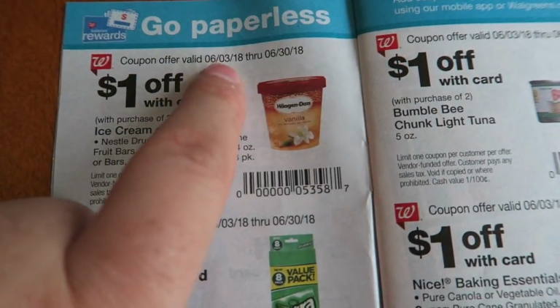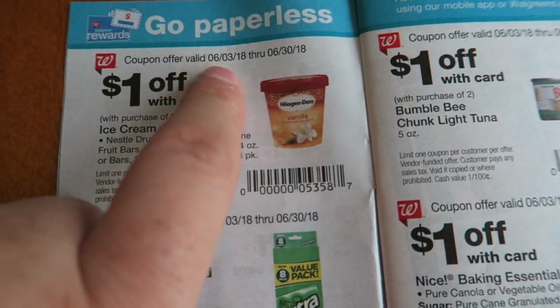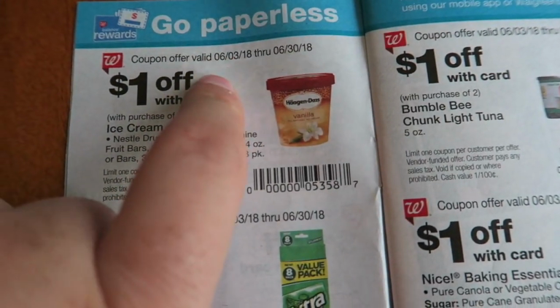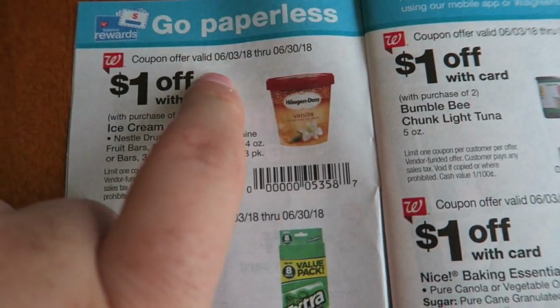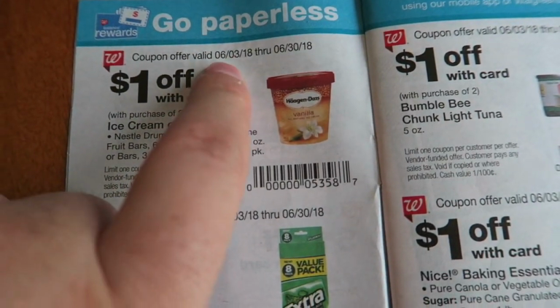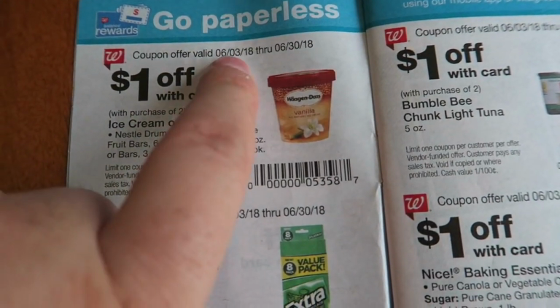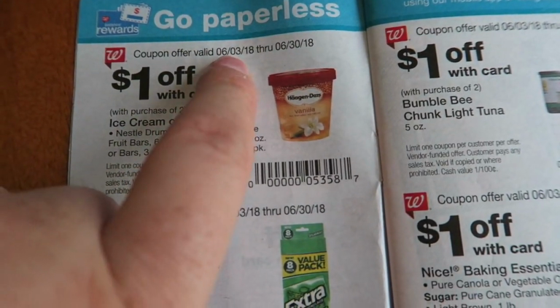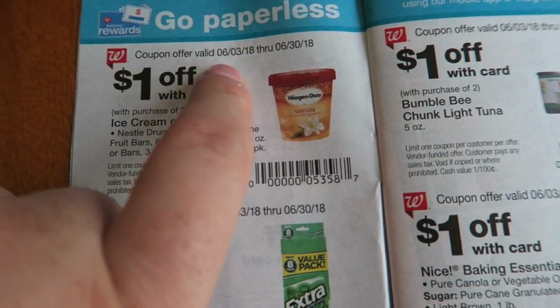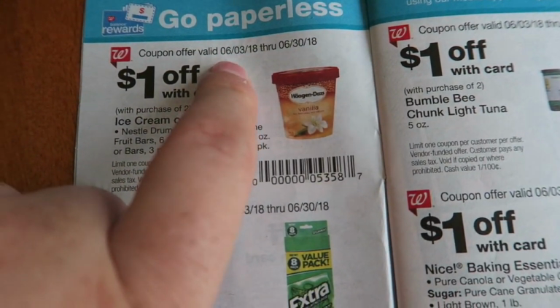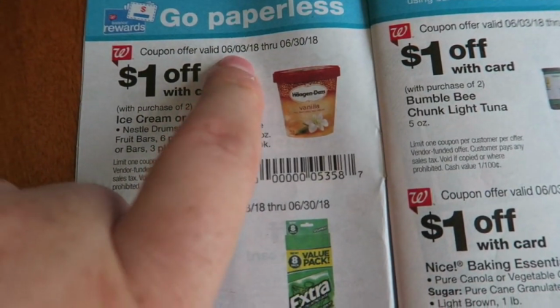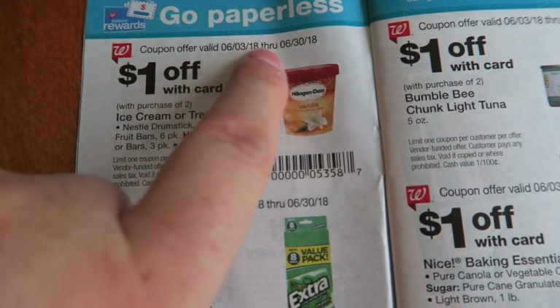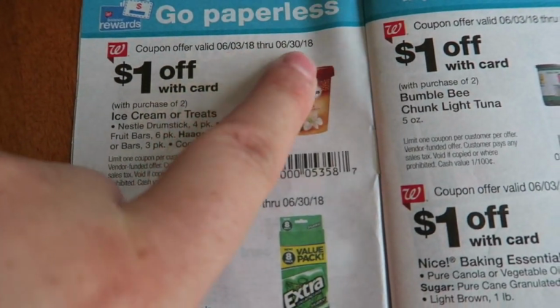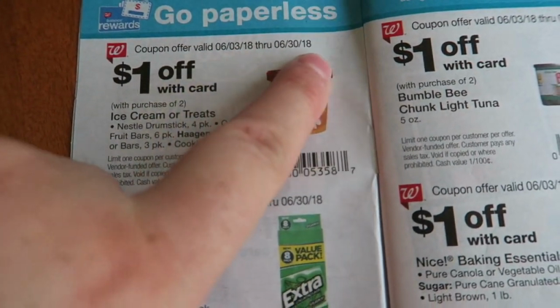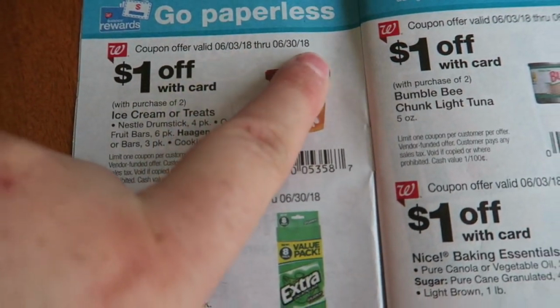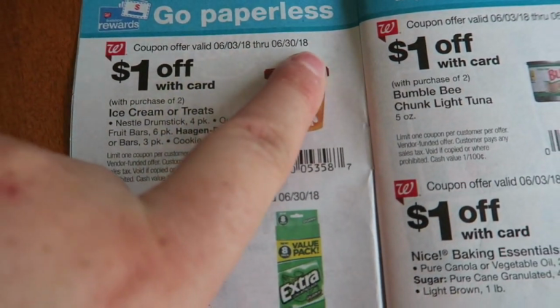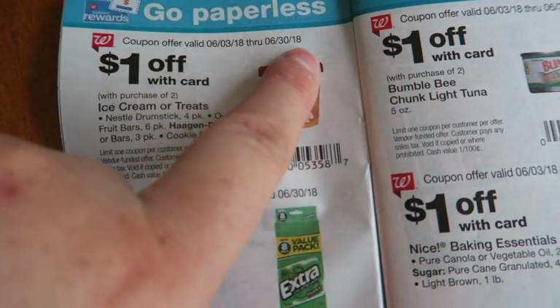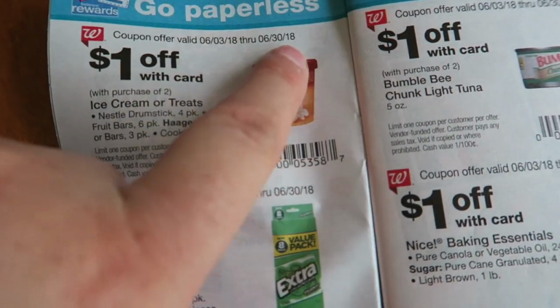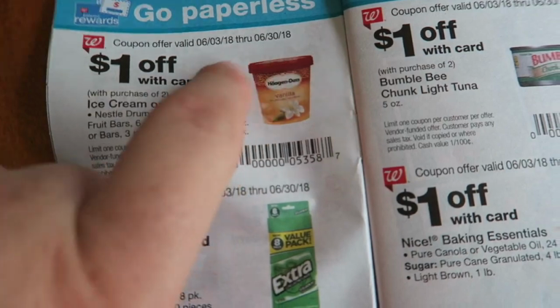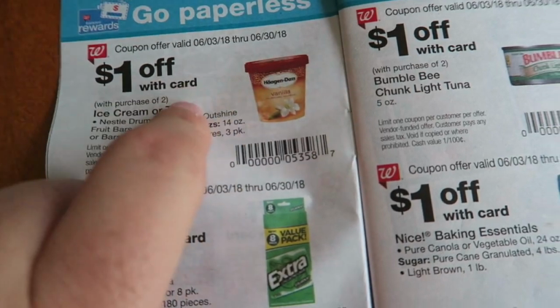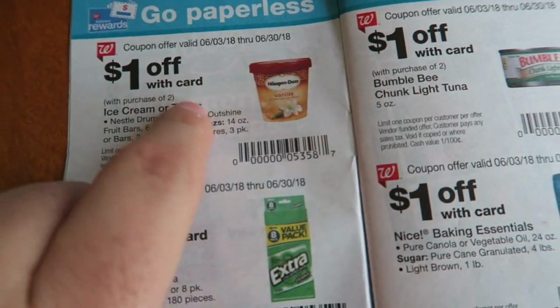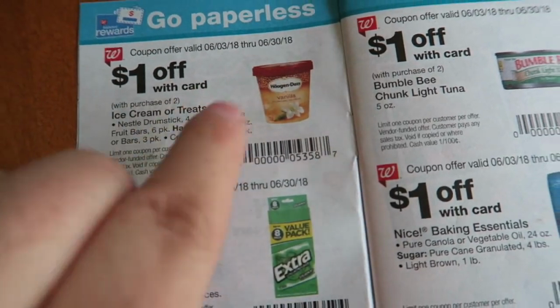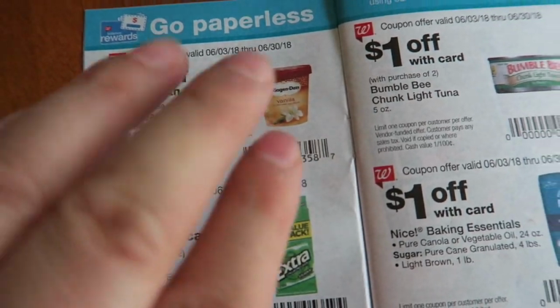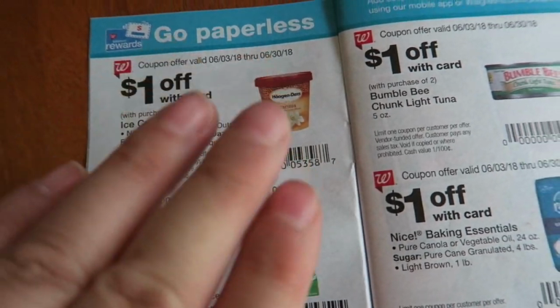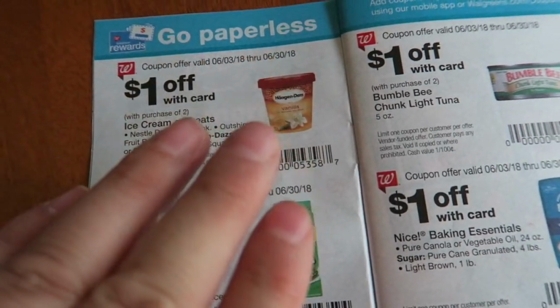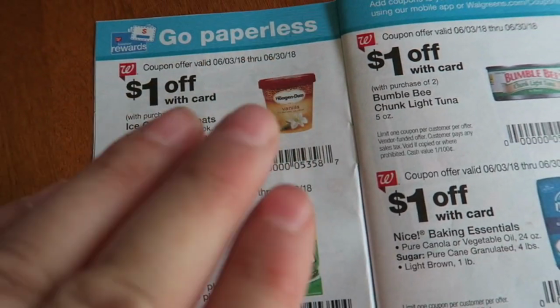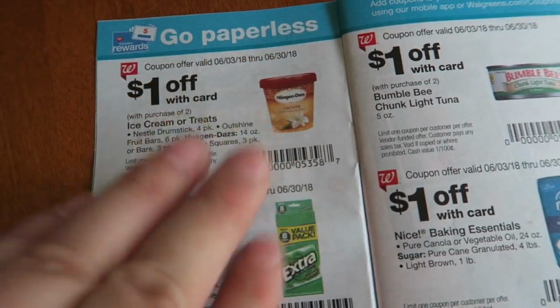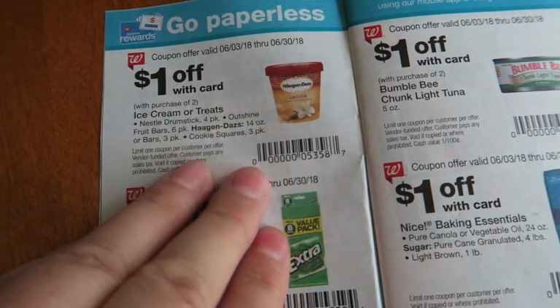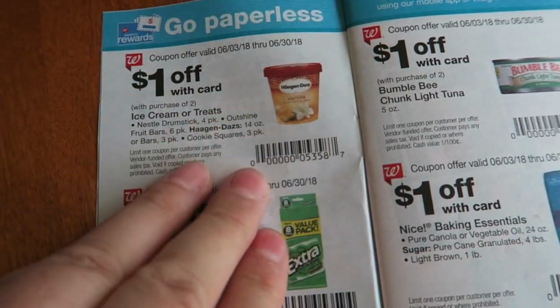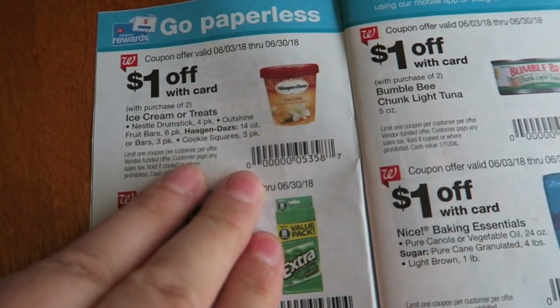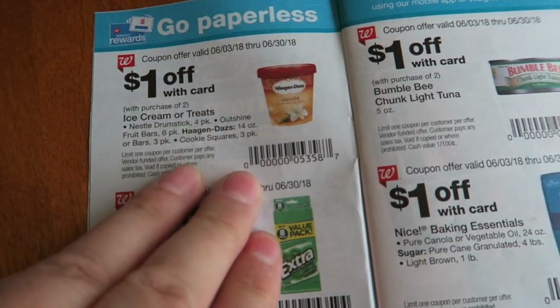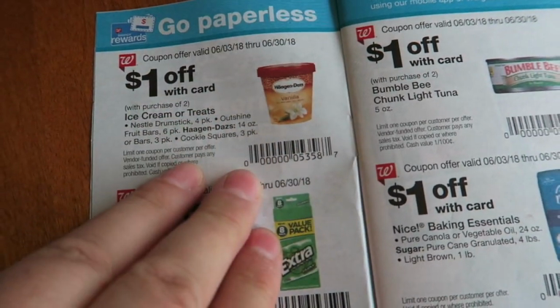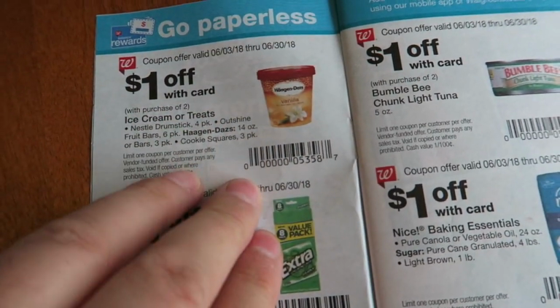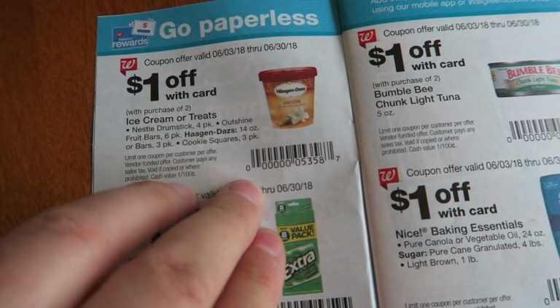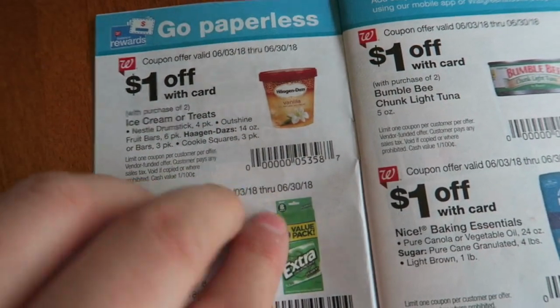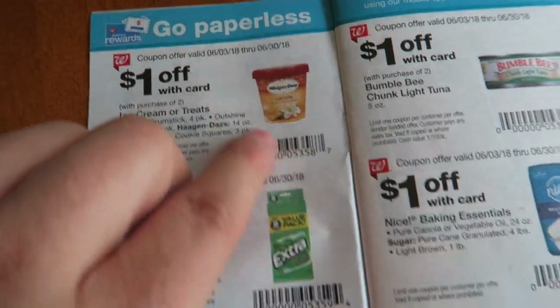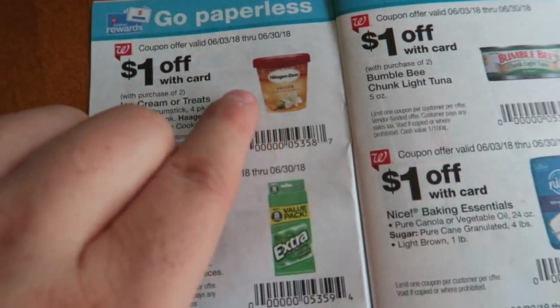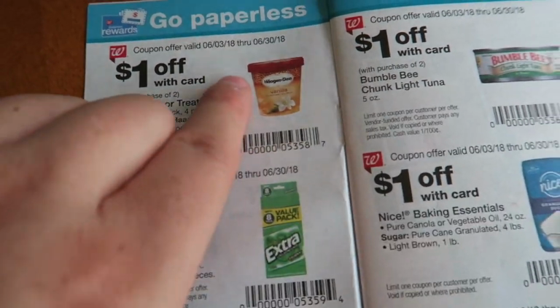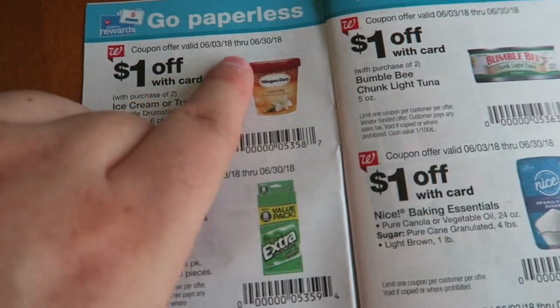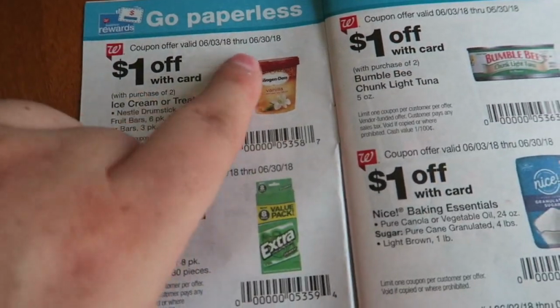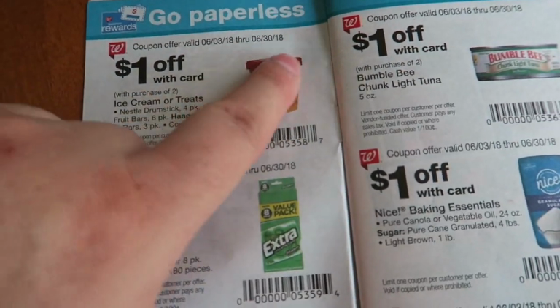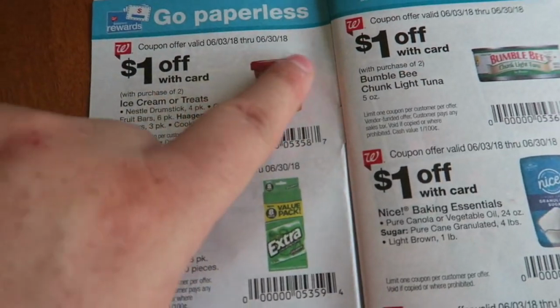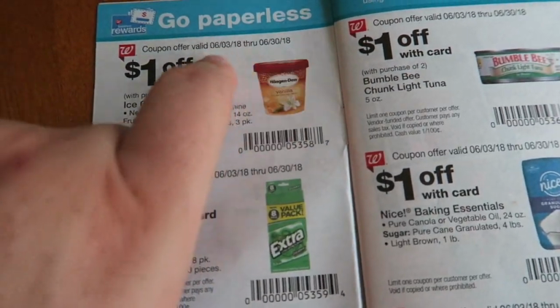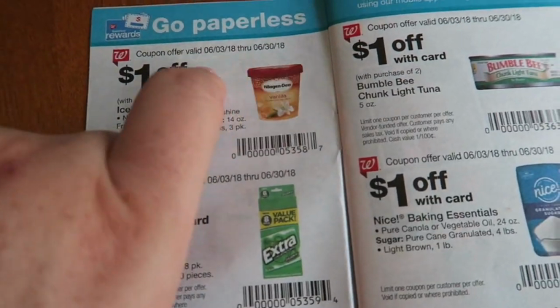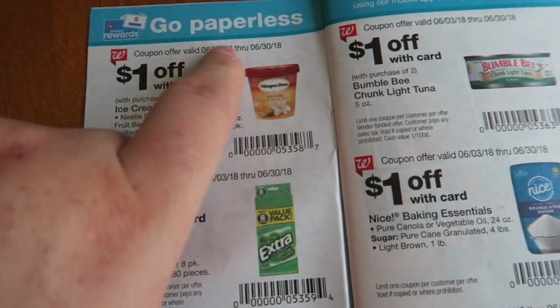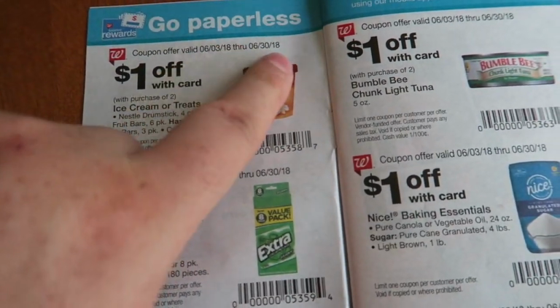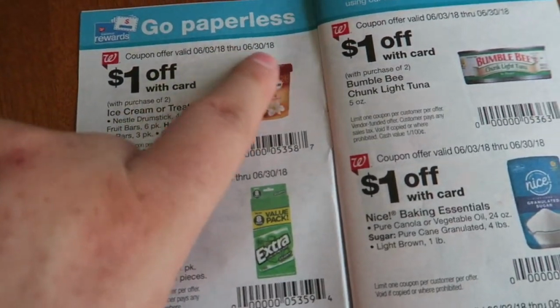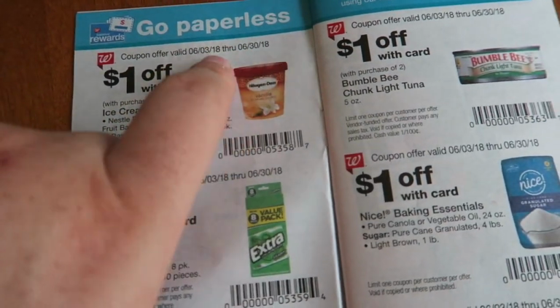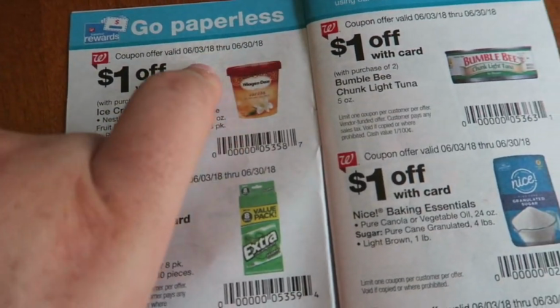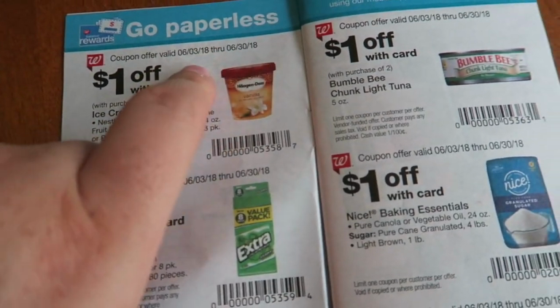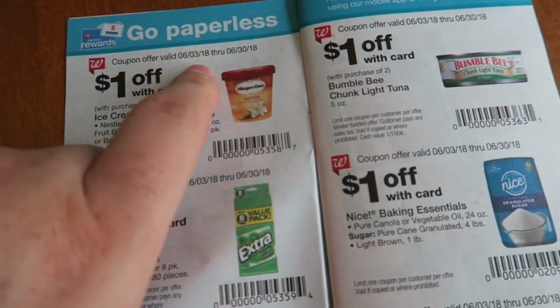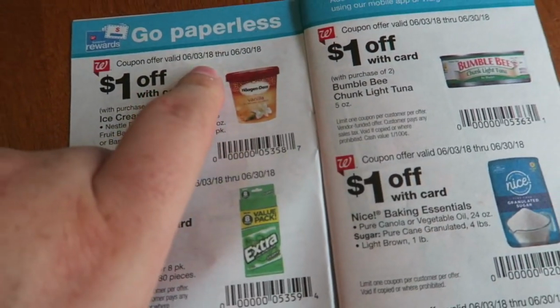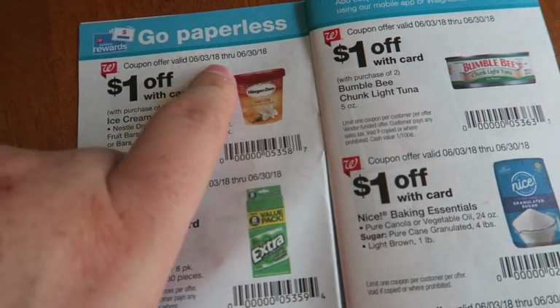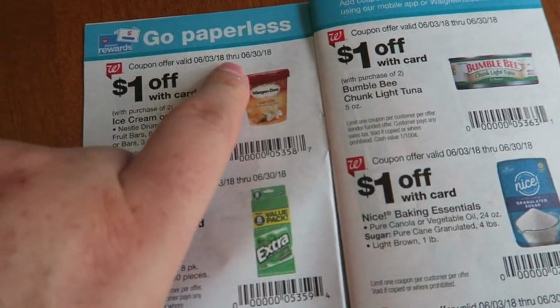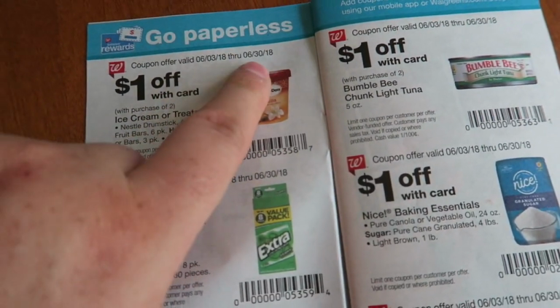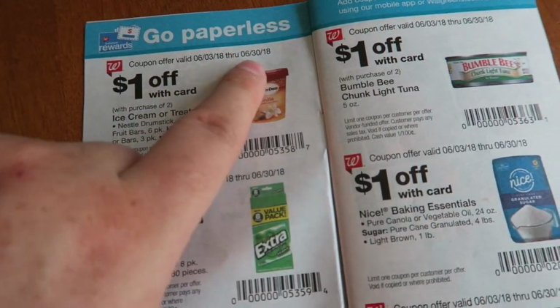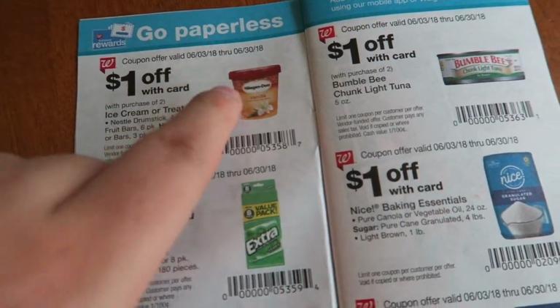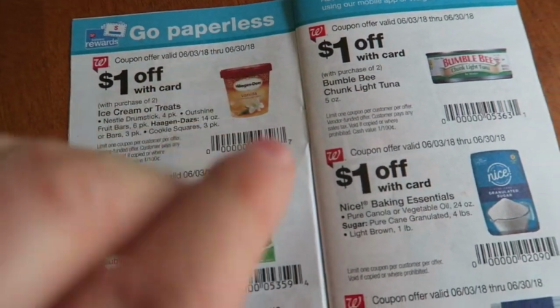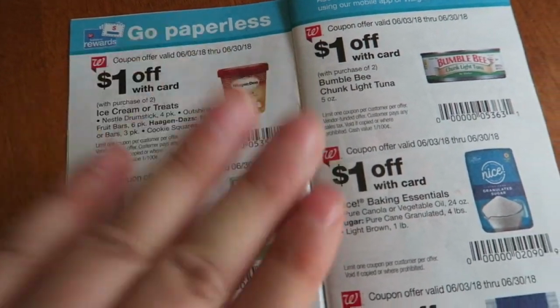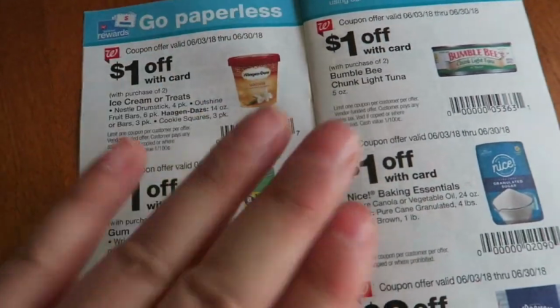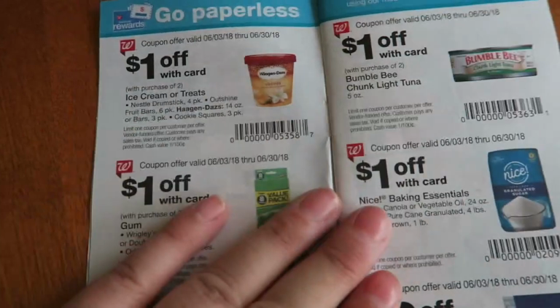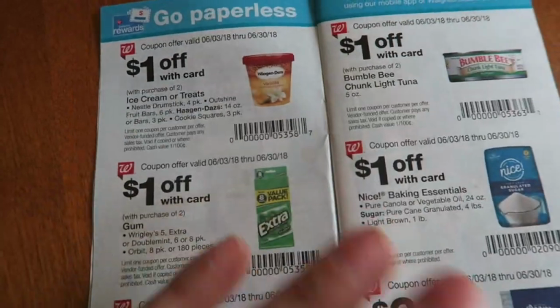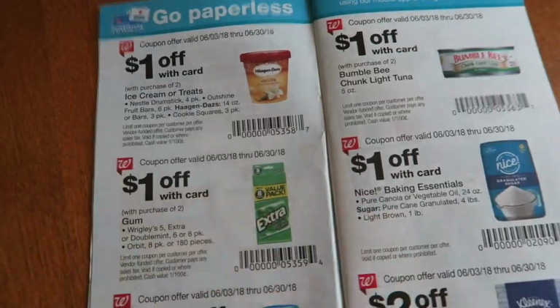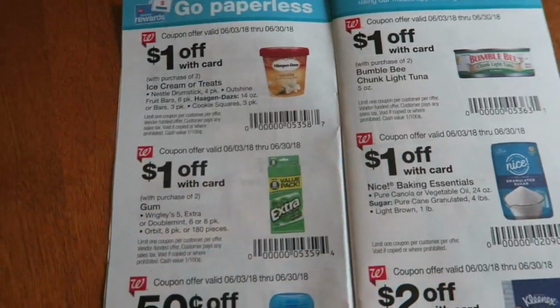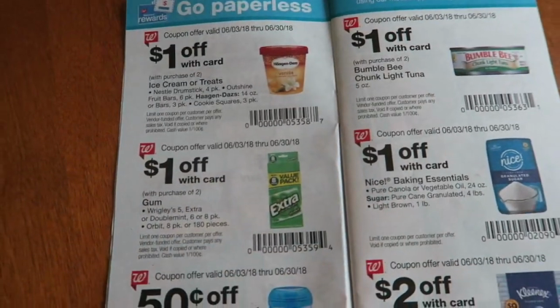The Big Book of Savings is good from the 3rd to the 30th of June, so just be smart about it.